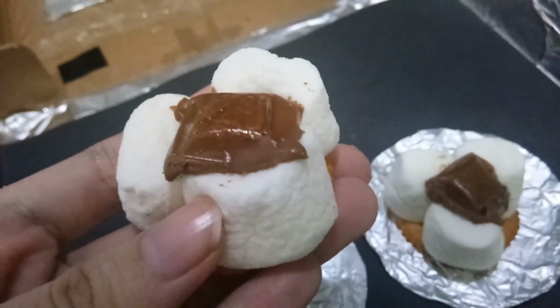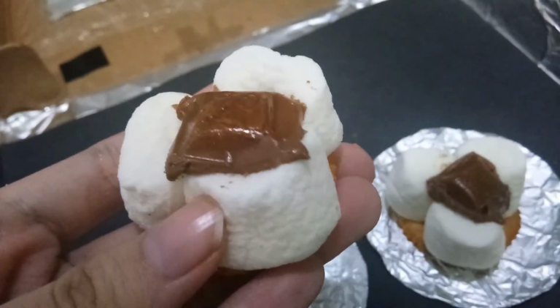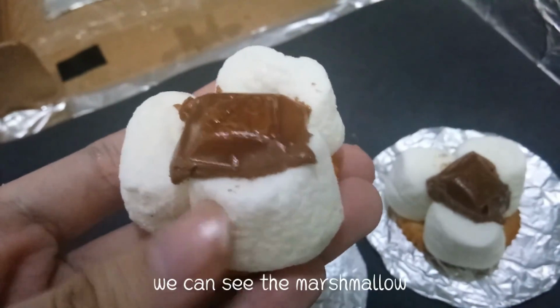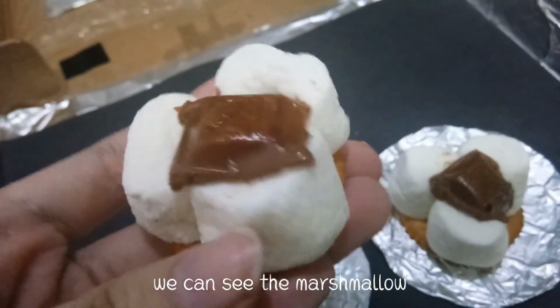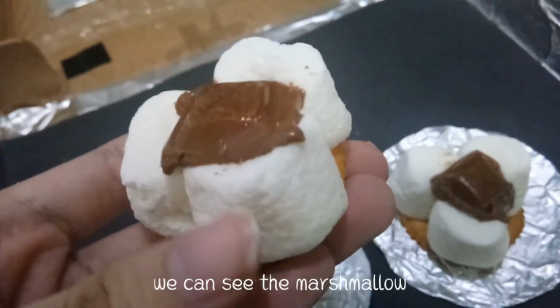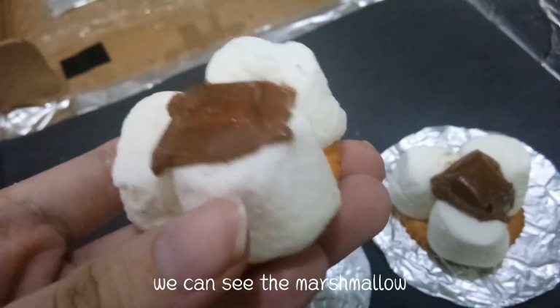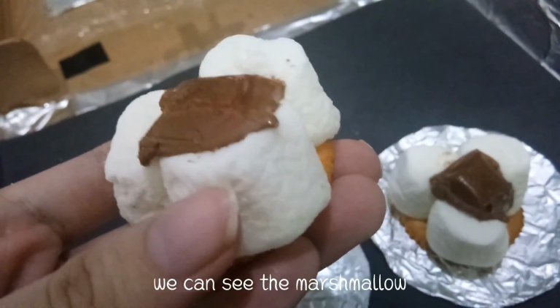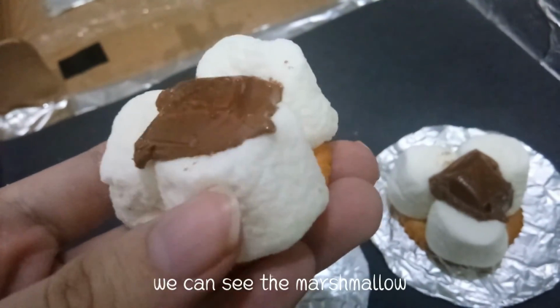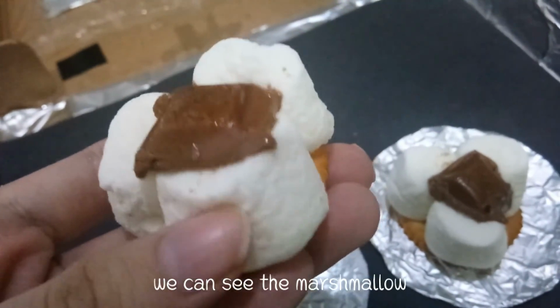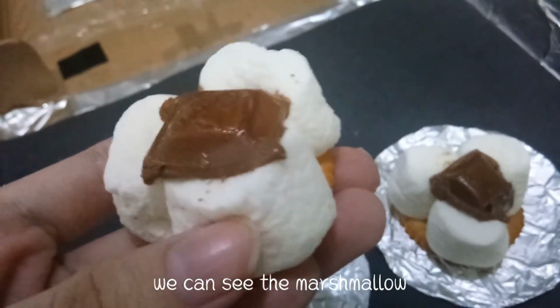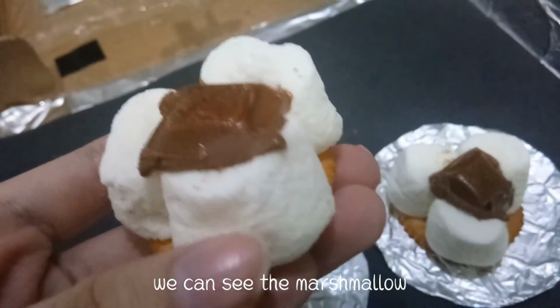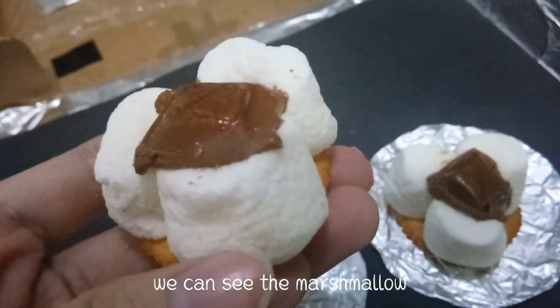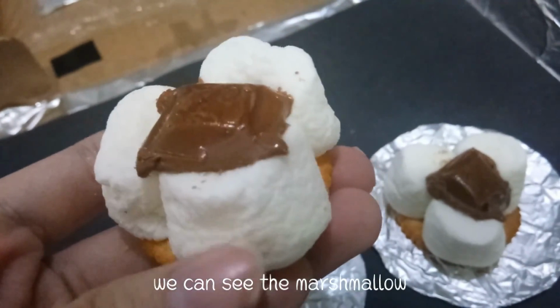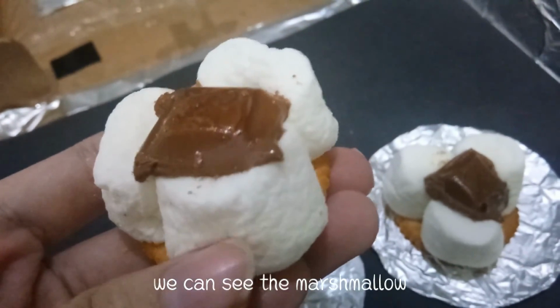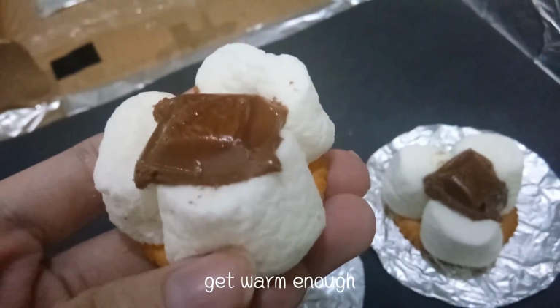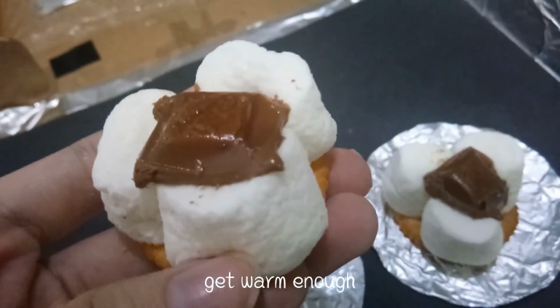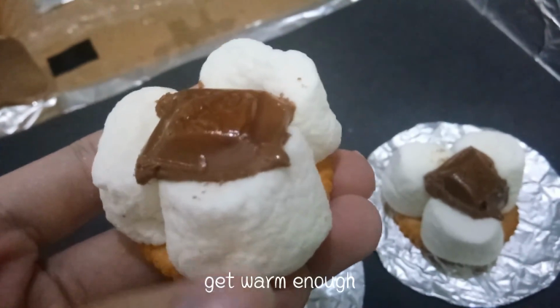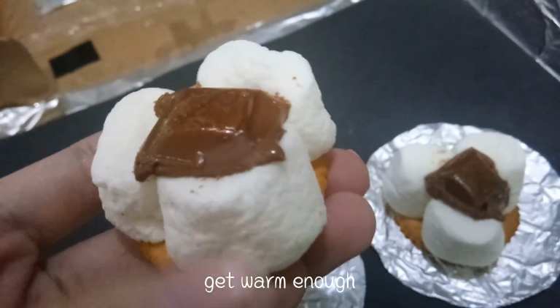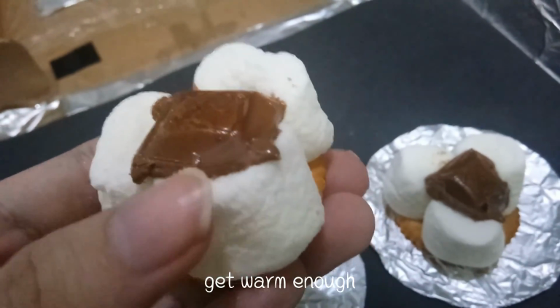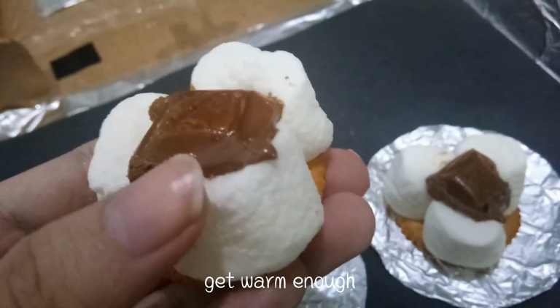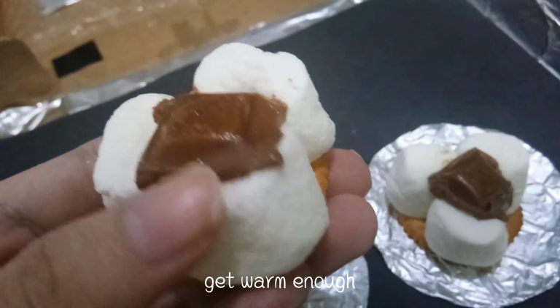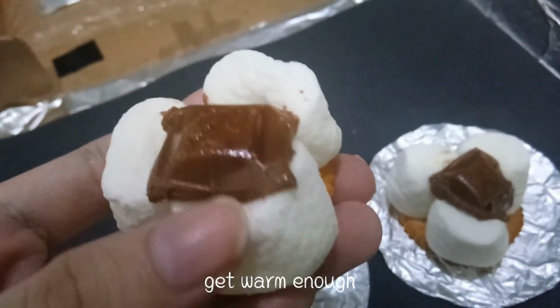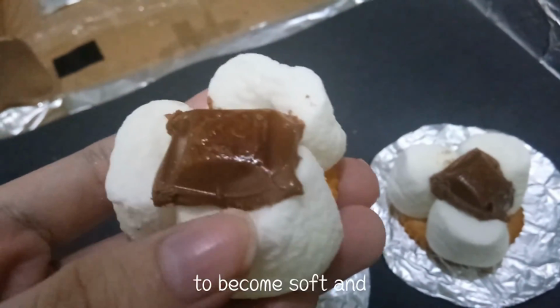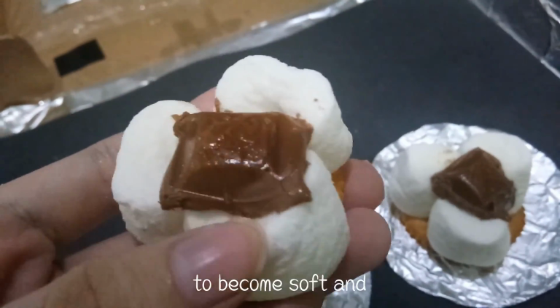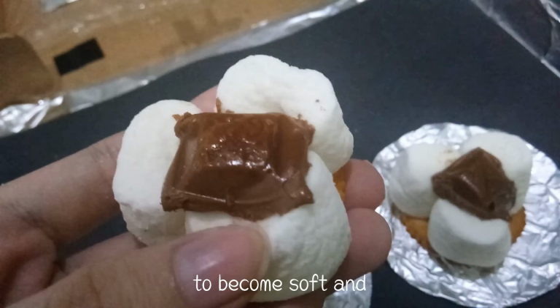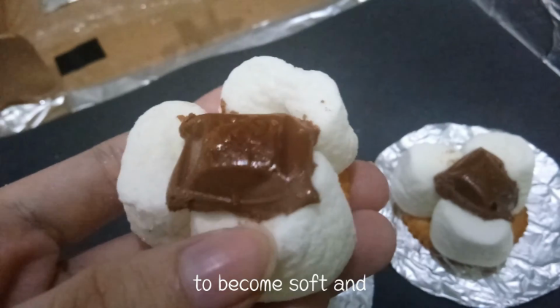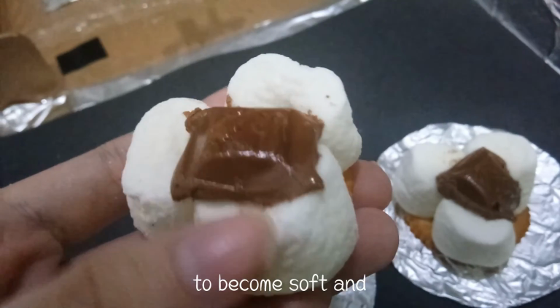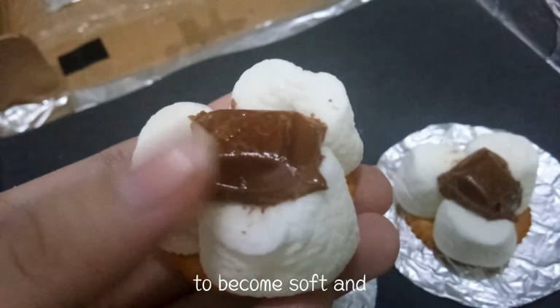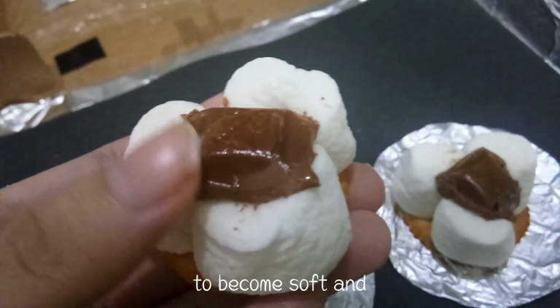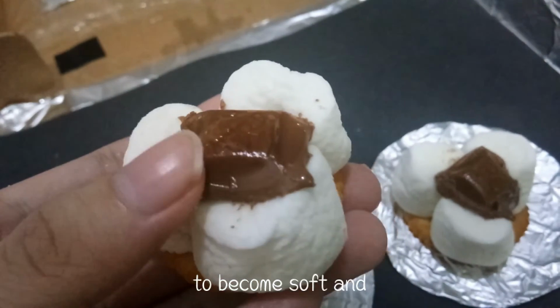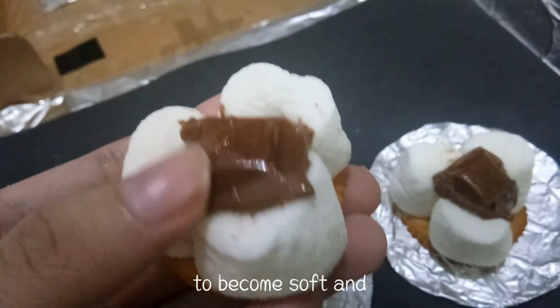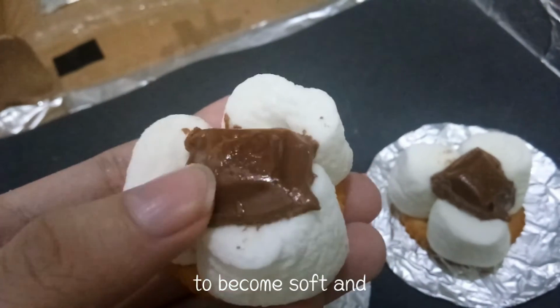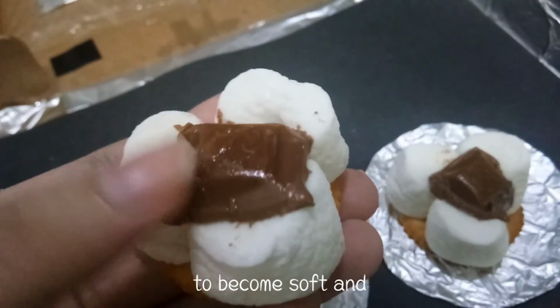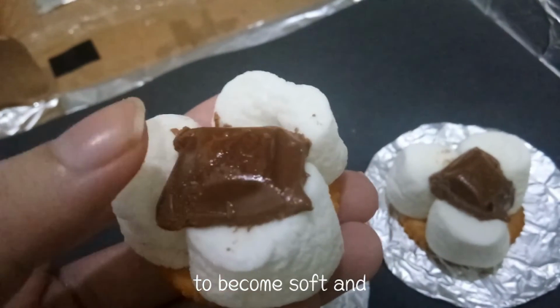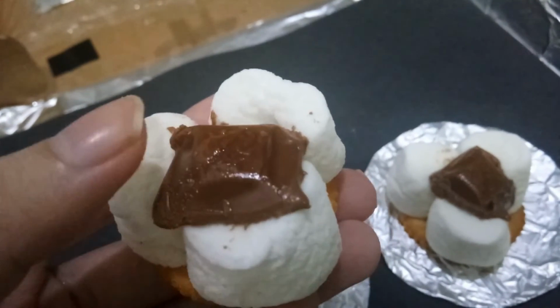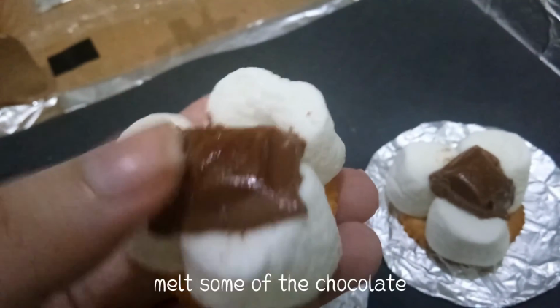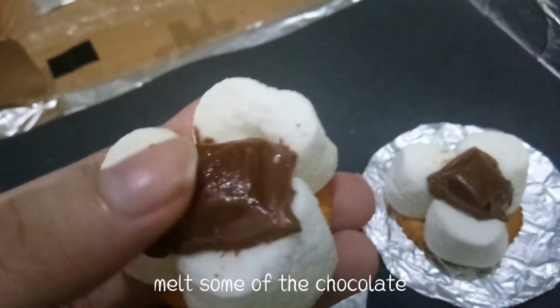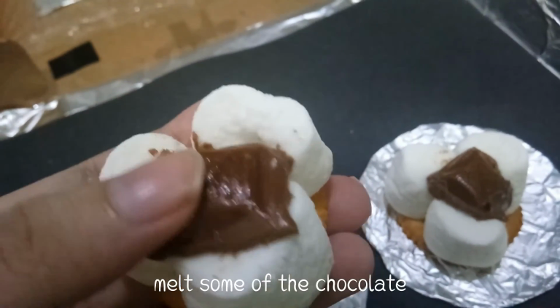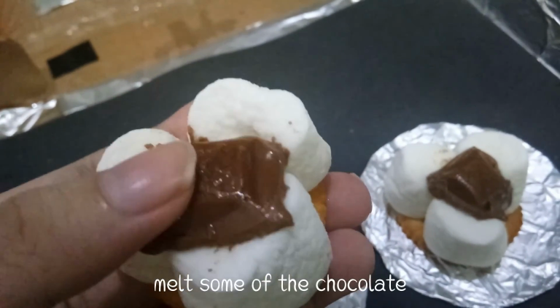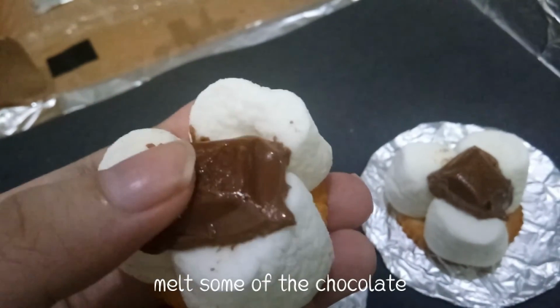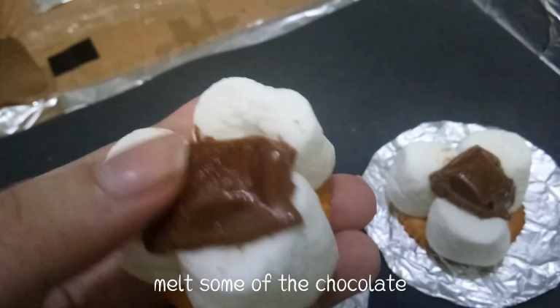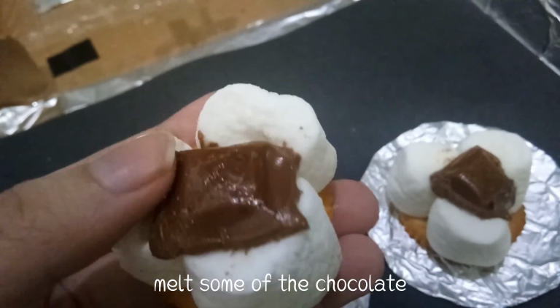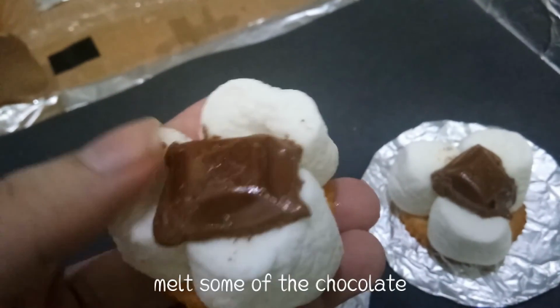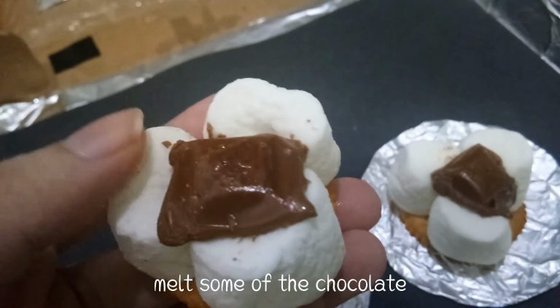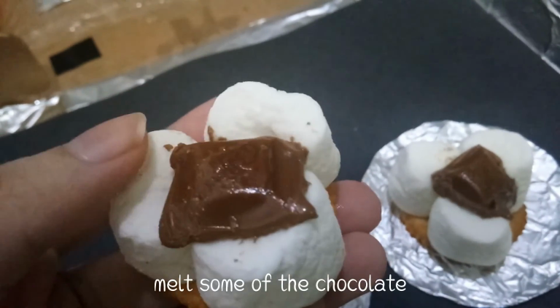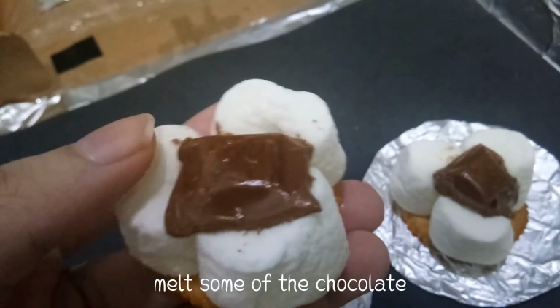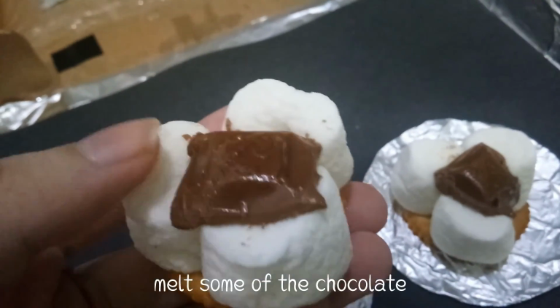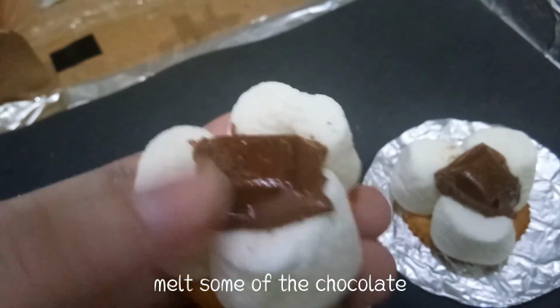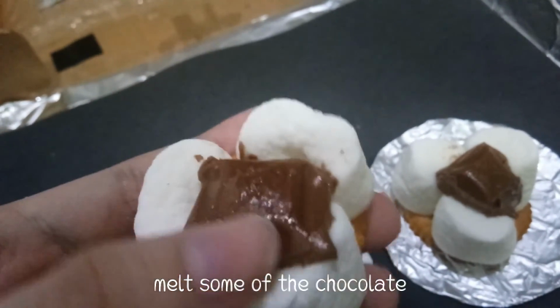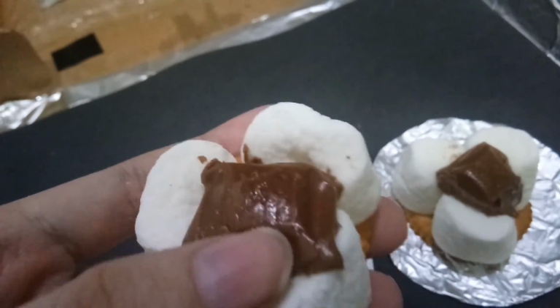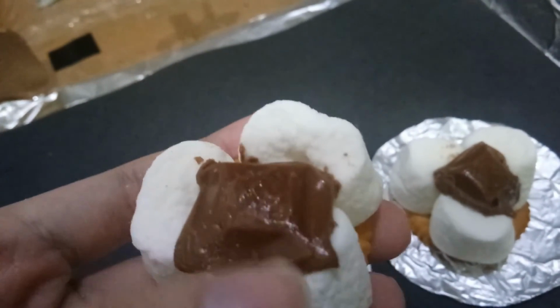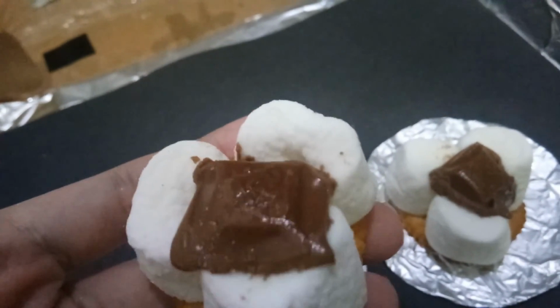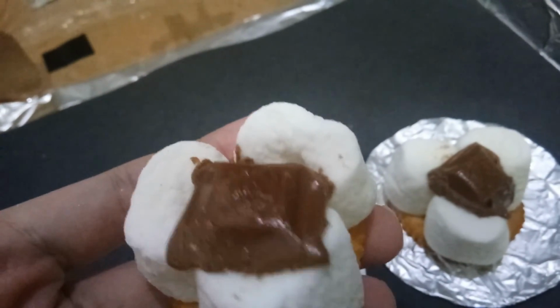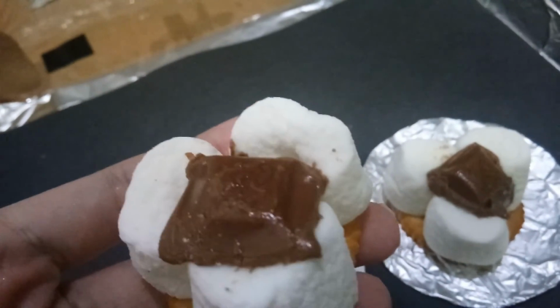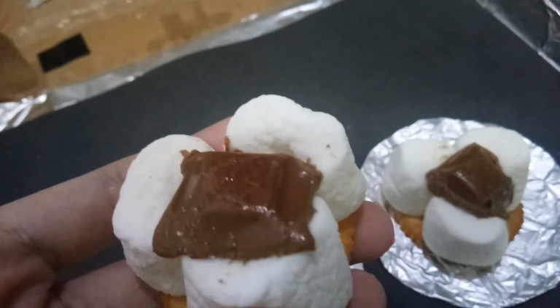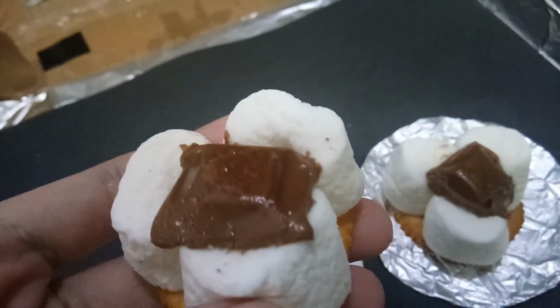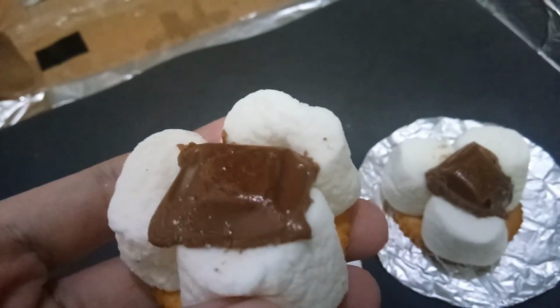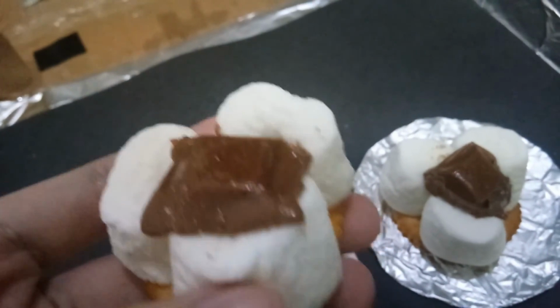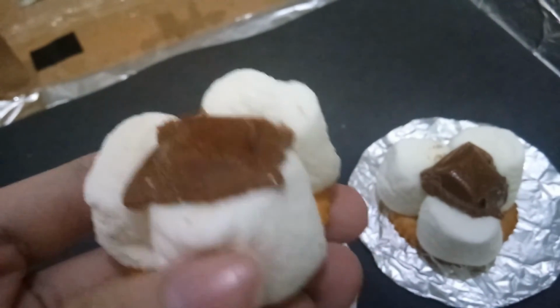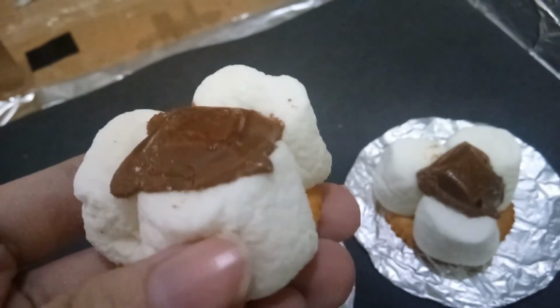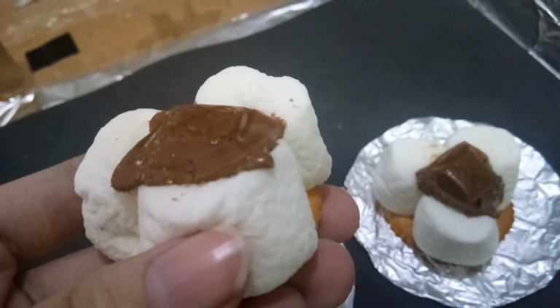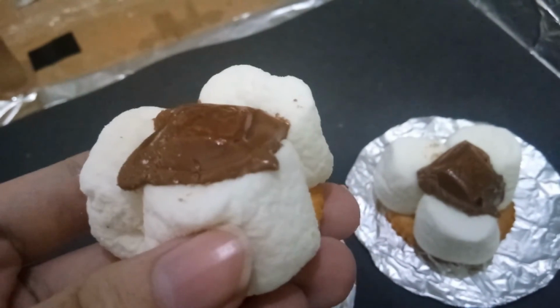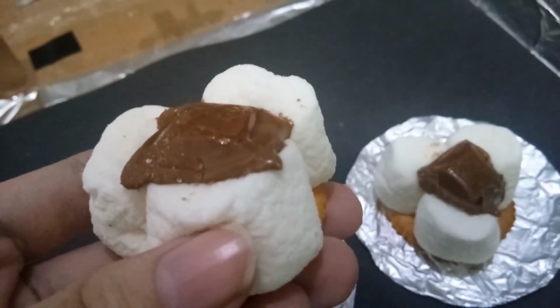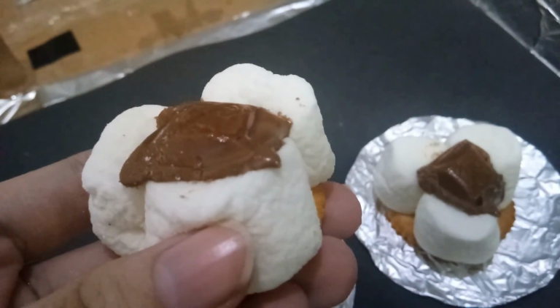We can see the marshmallows get warm enough to become soft and melt some of the chocolate.